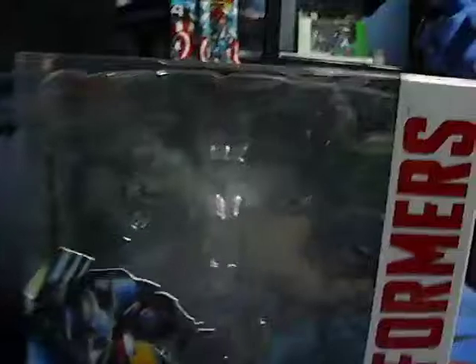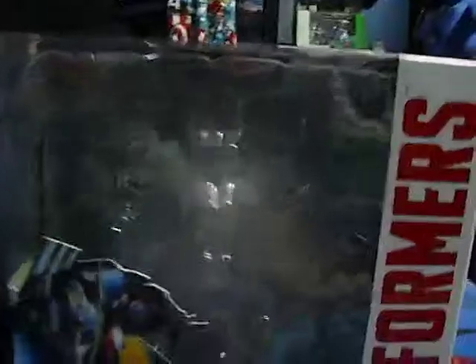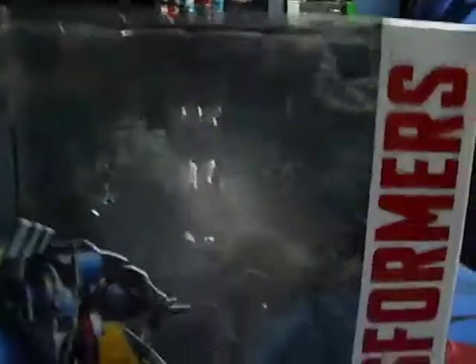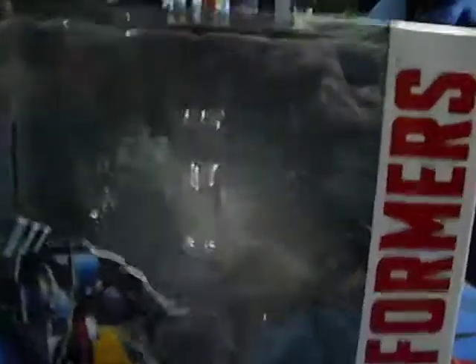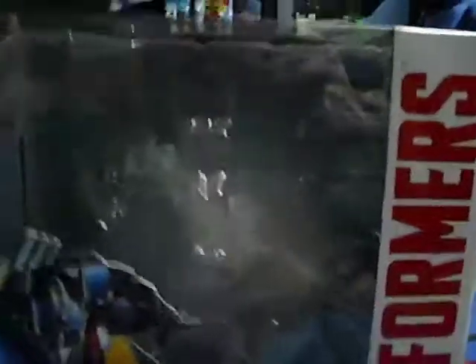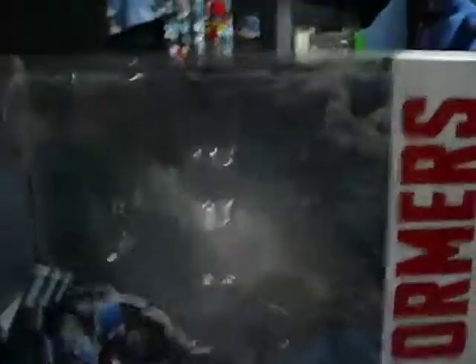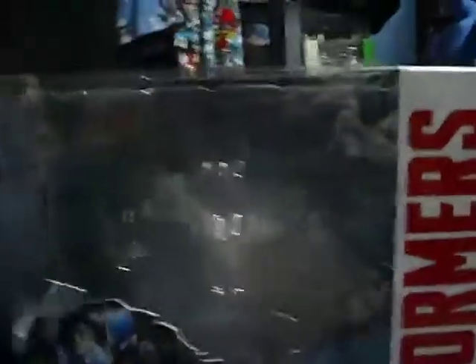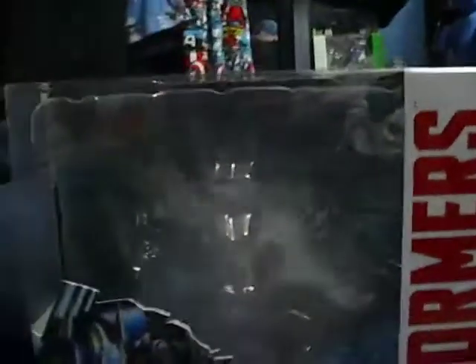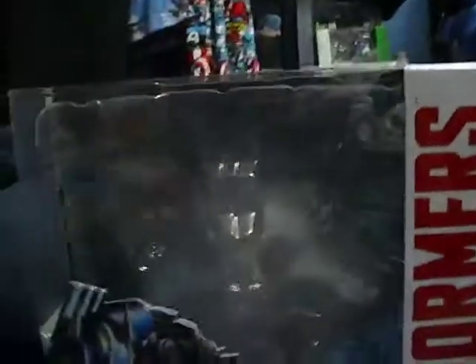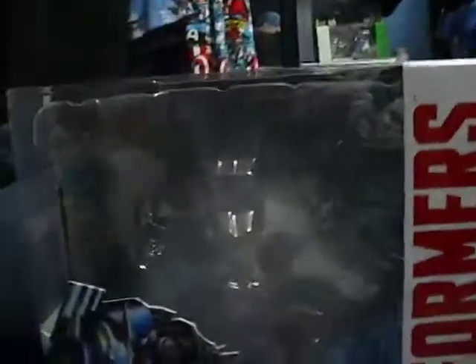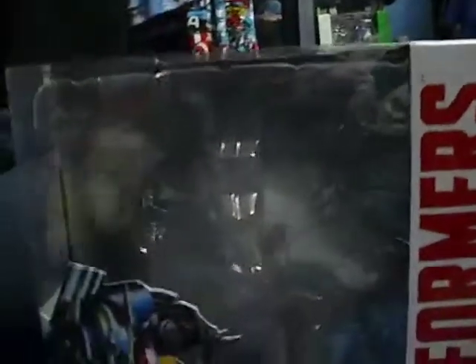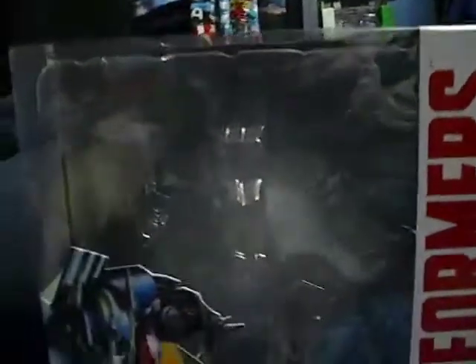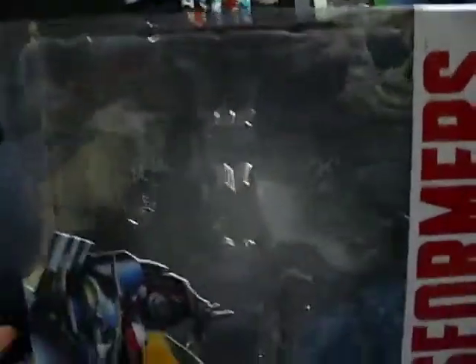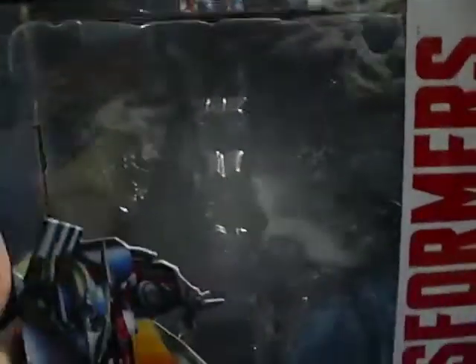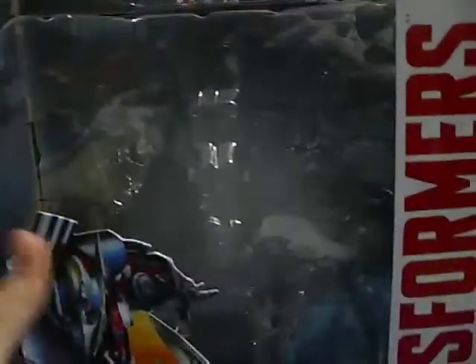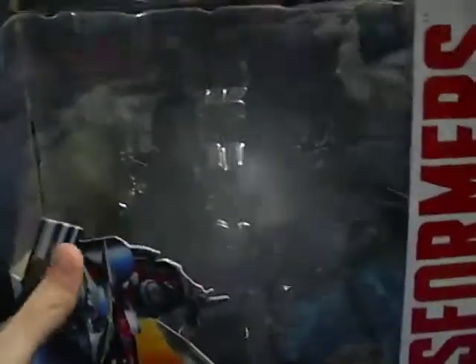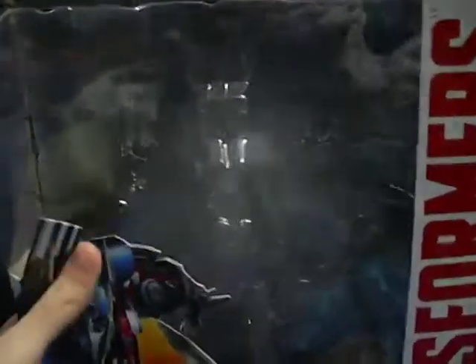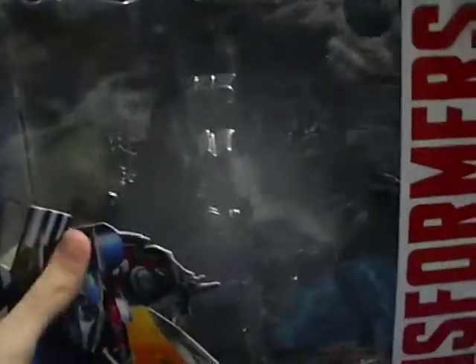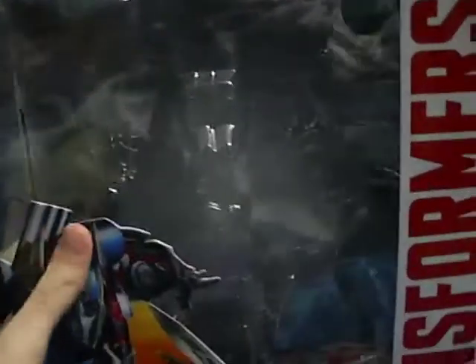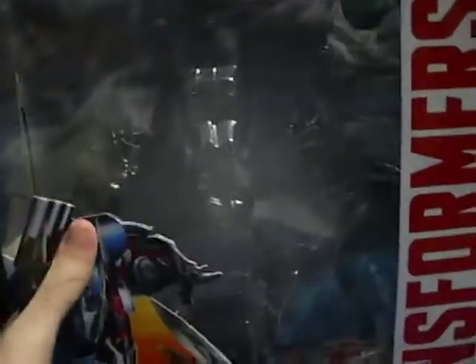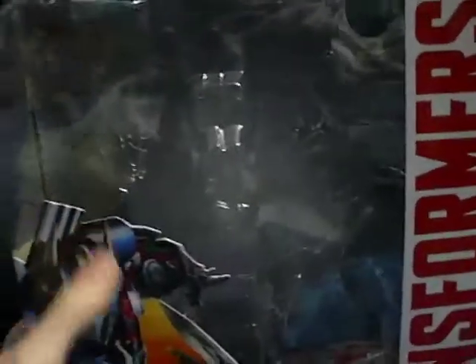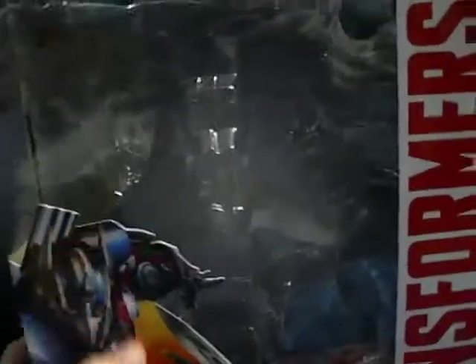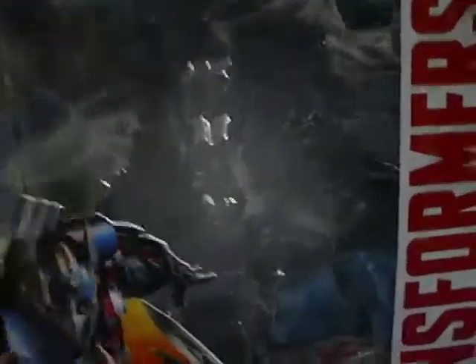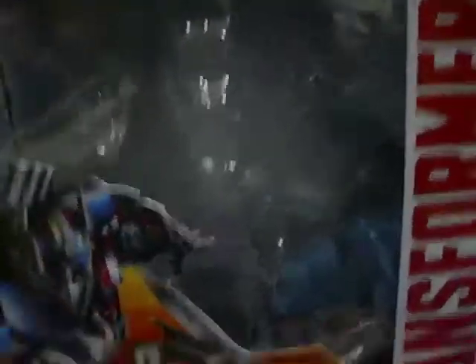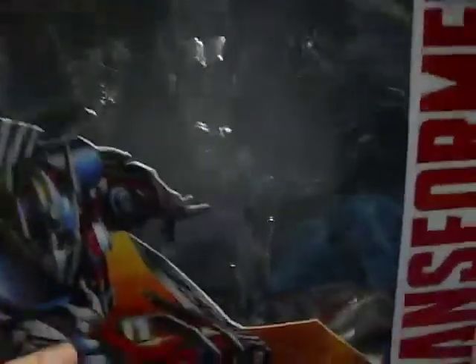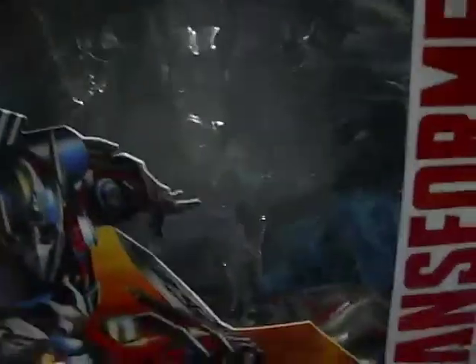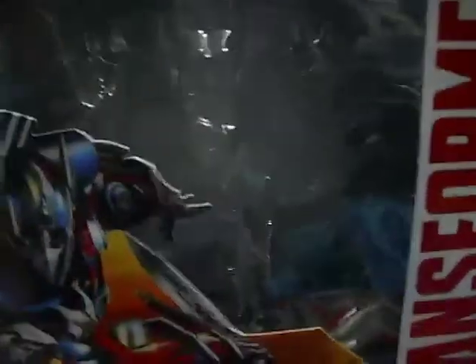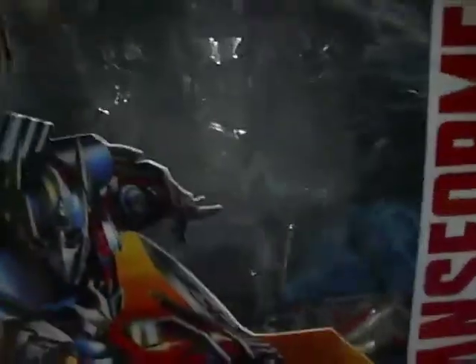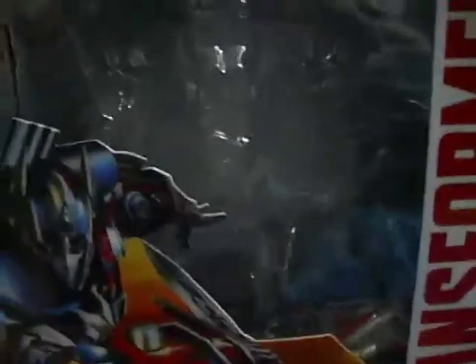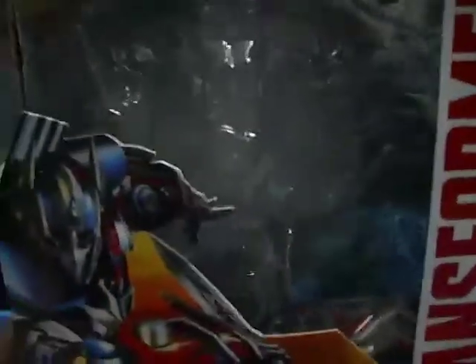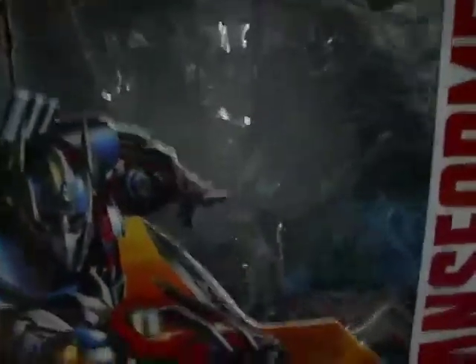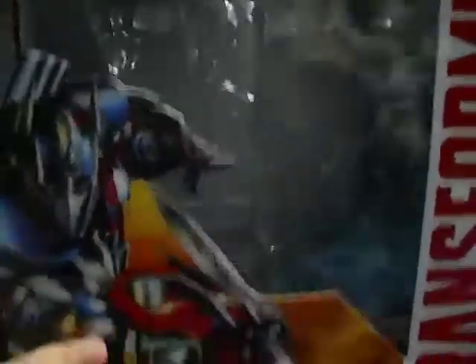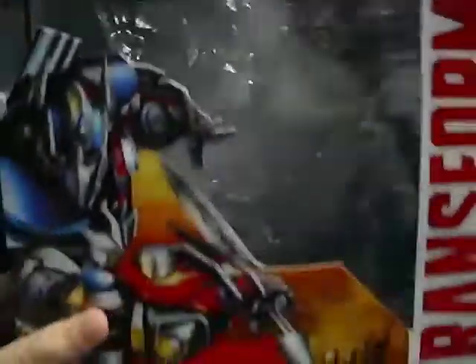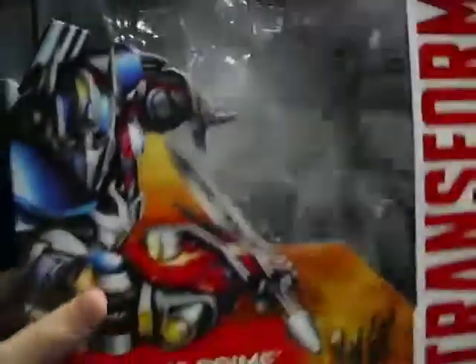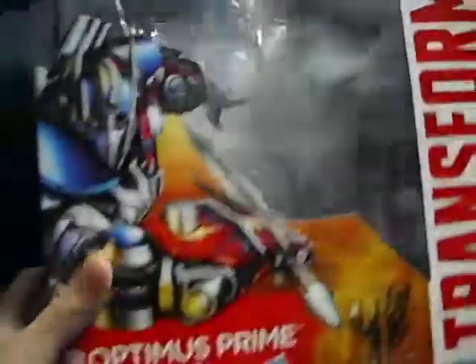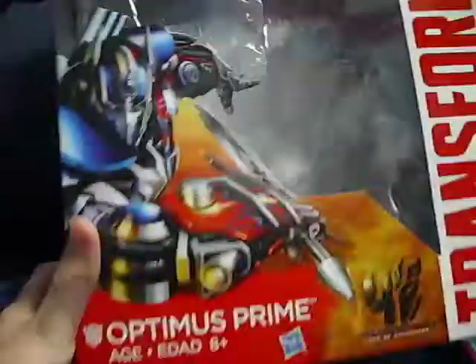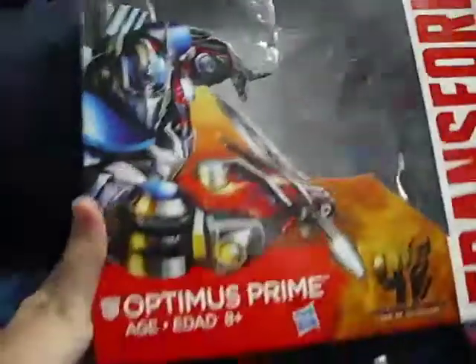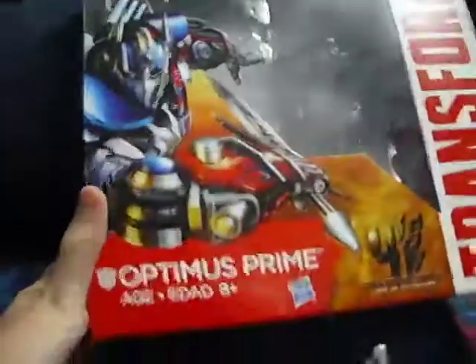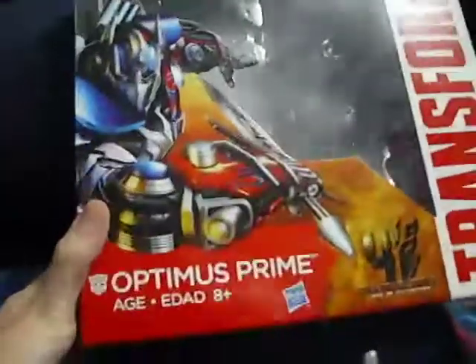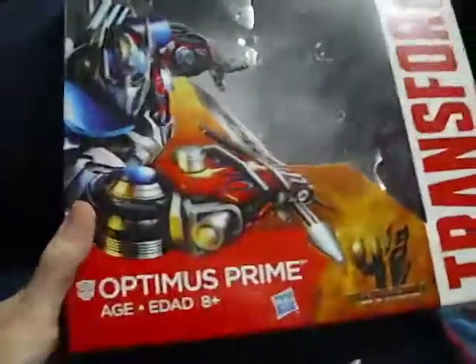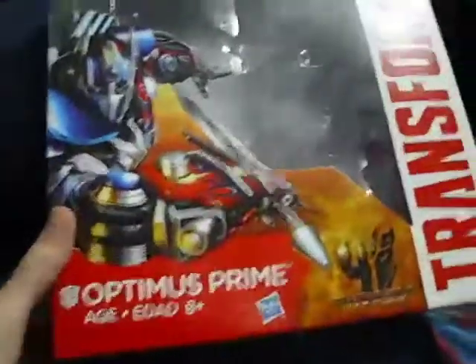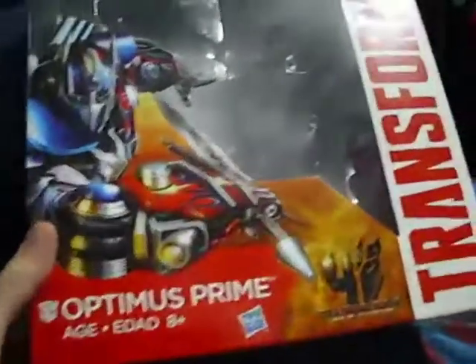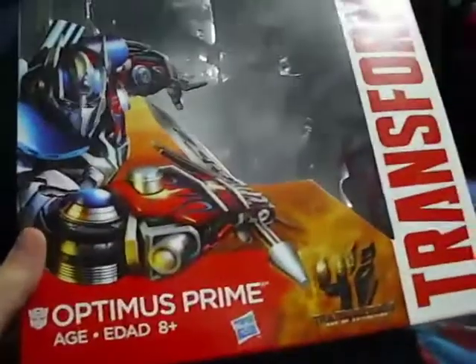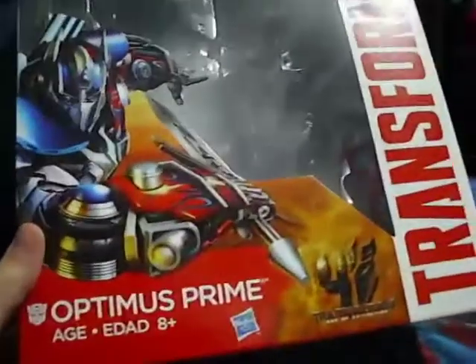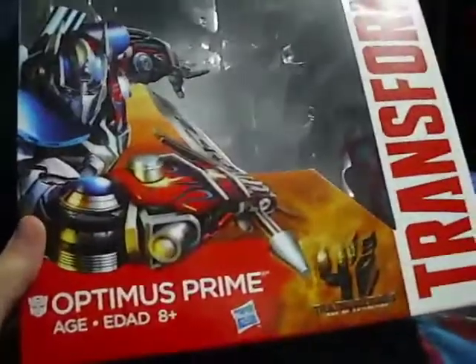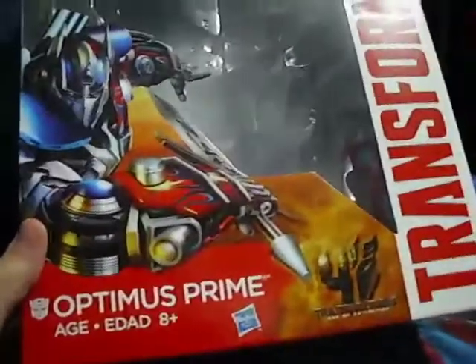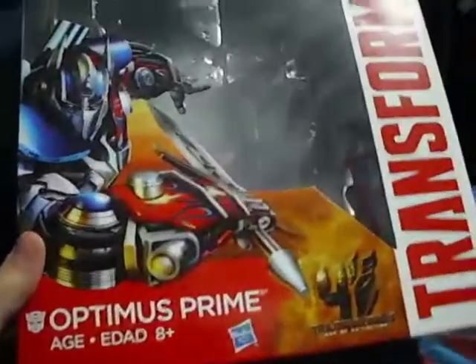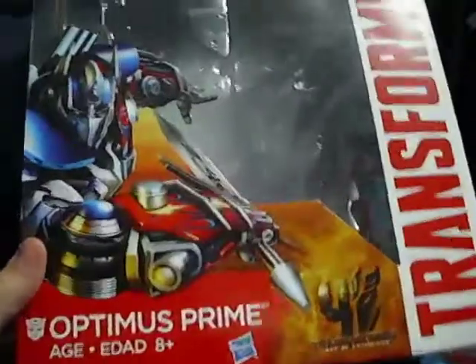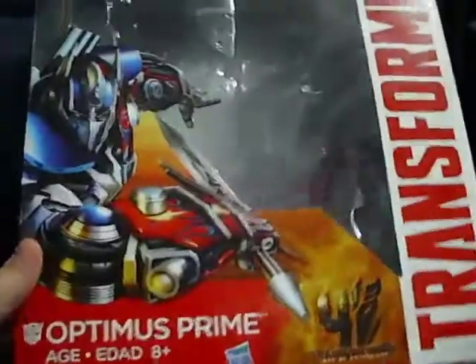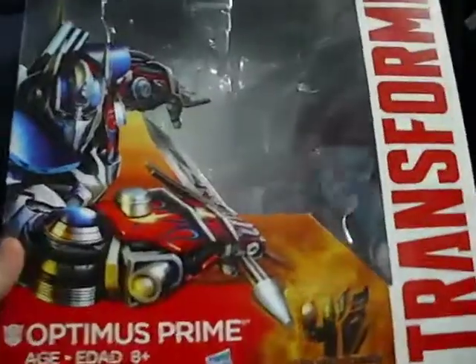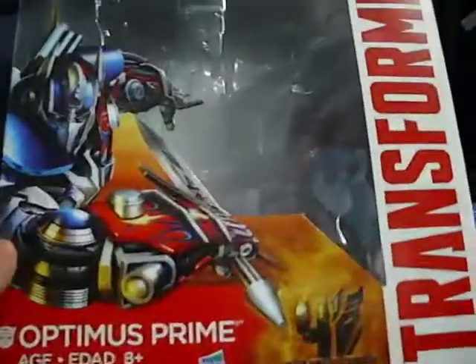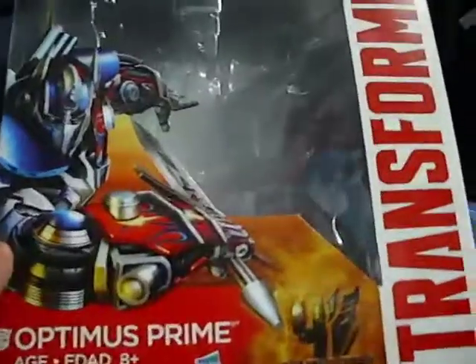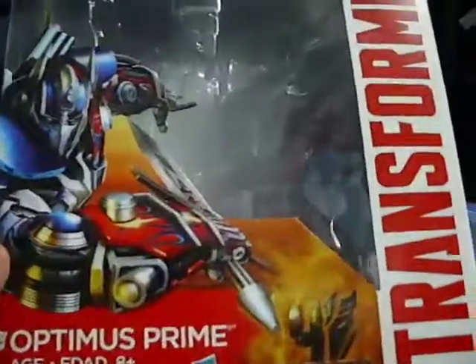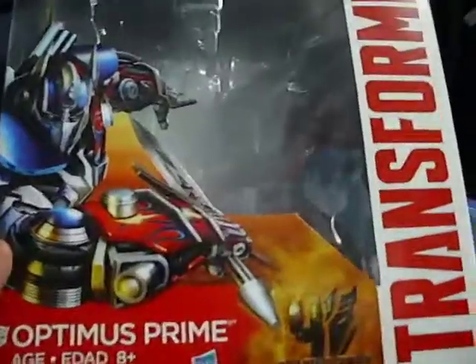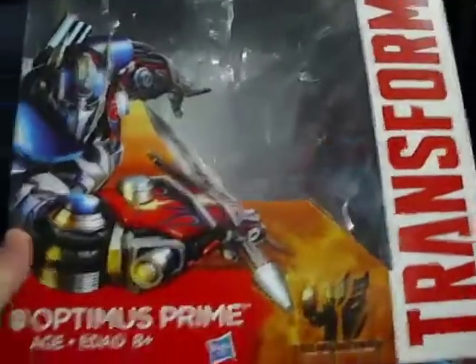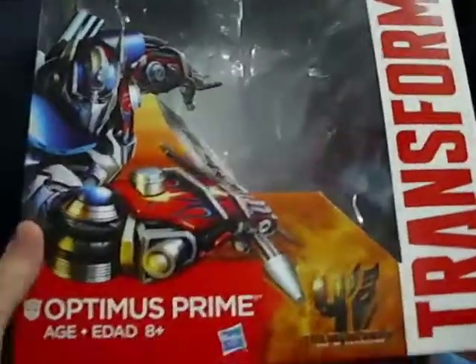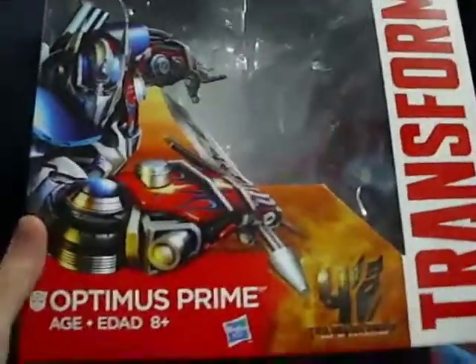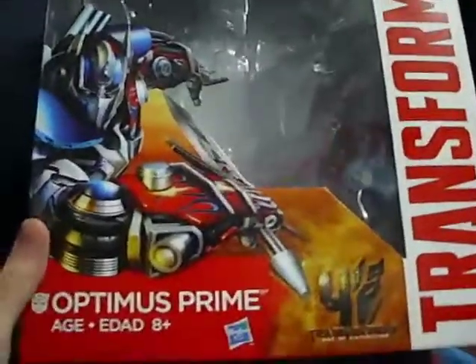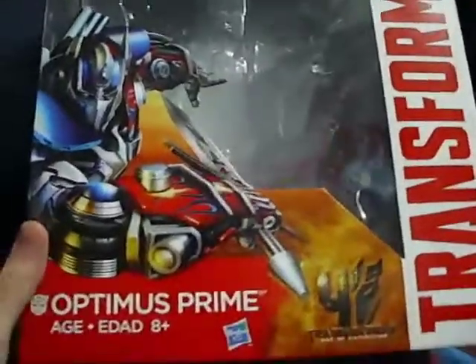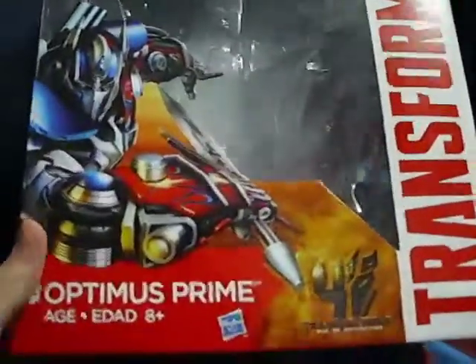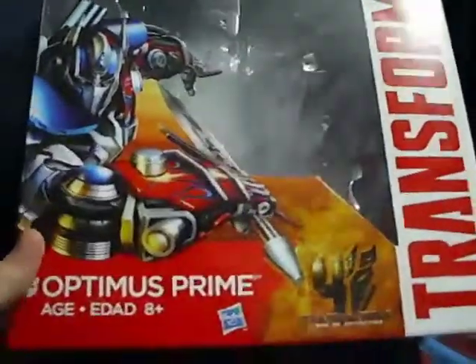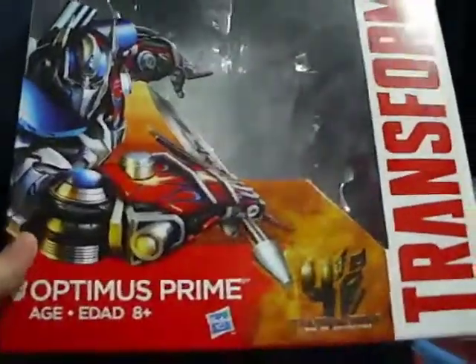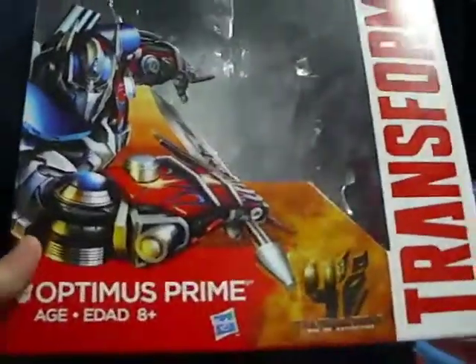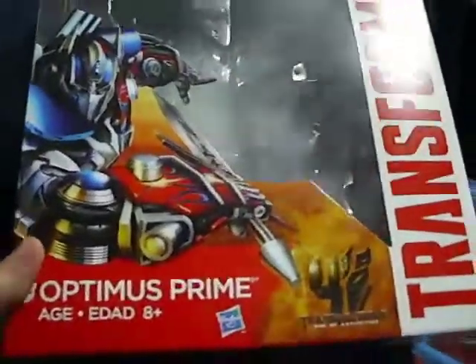Hey everybody, GTV News for Gamers here, and today we're taking a look at the Age of Extinction Leader Class Optimus Prime.